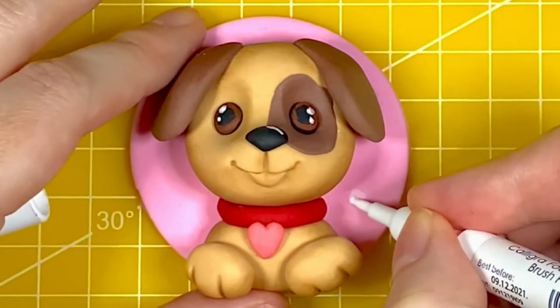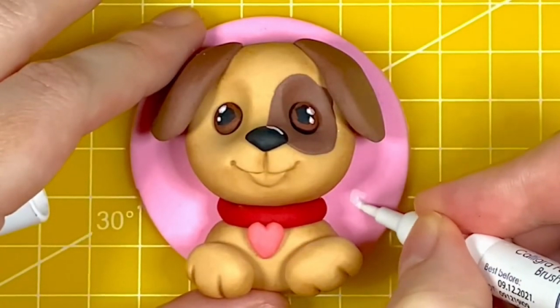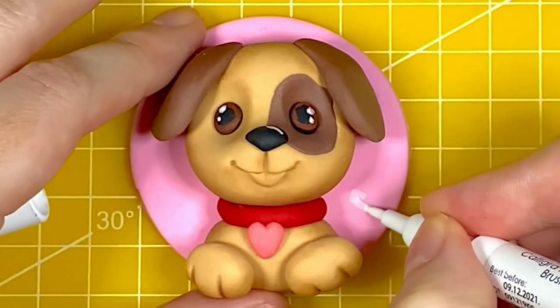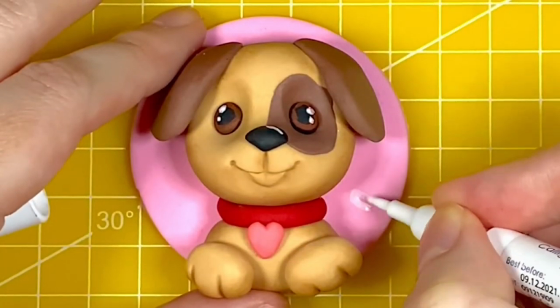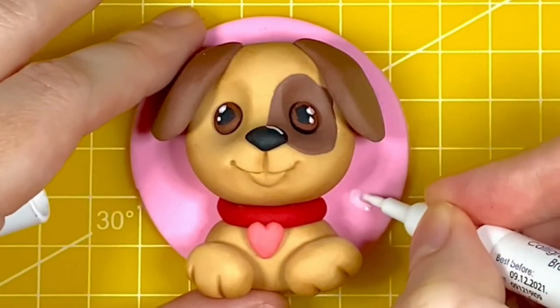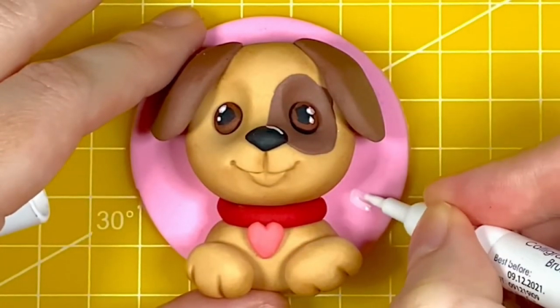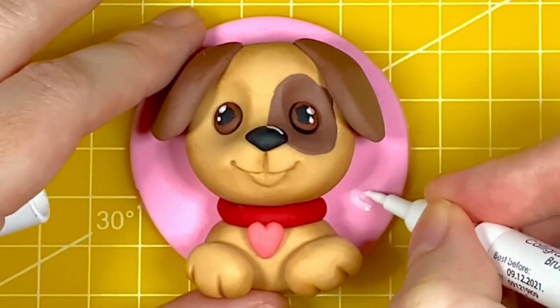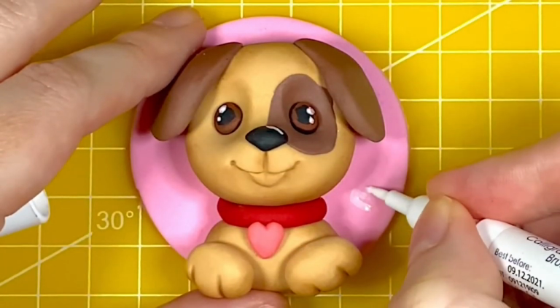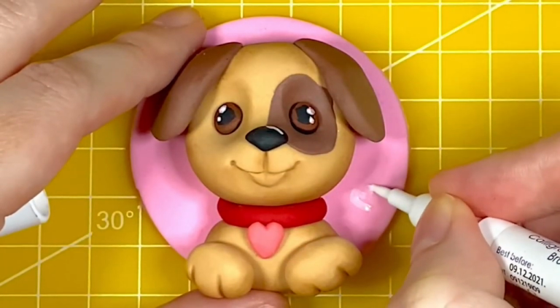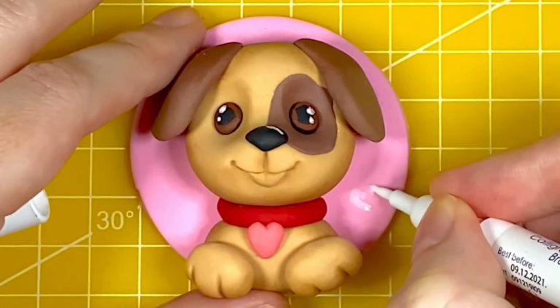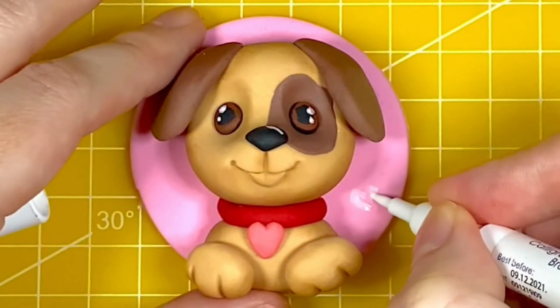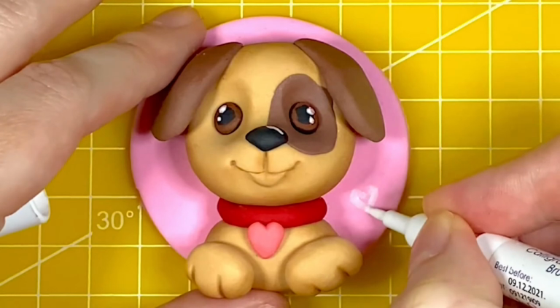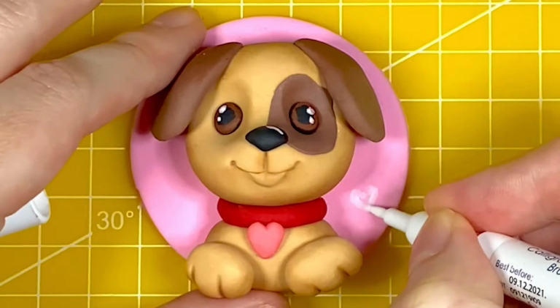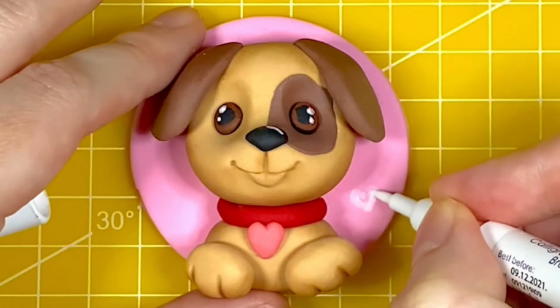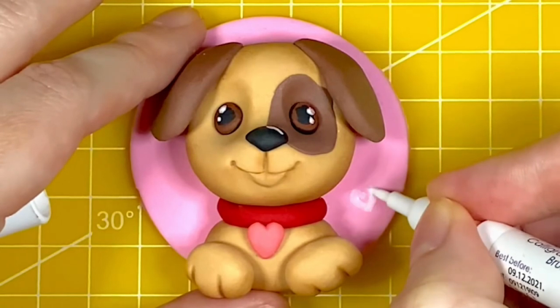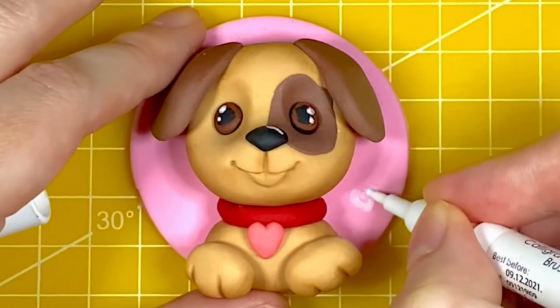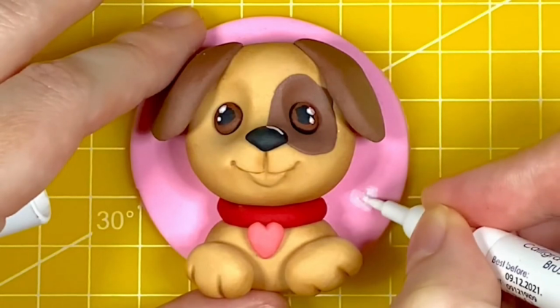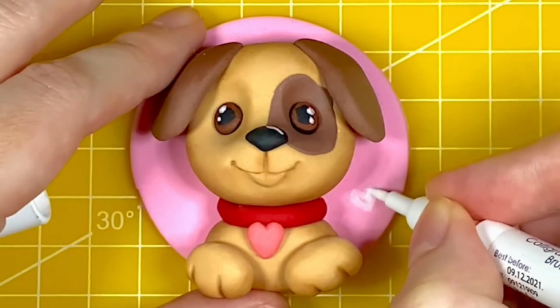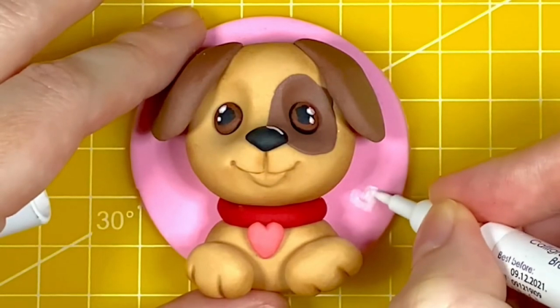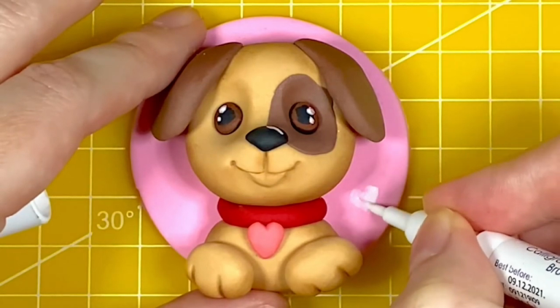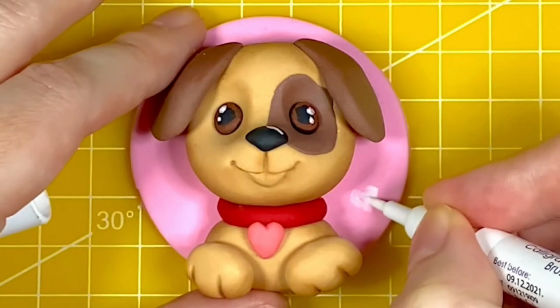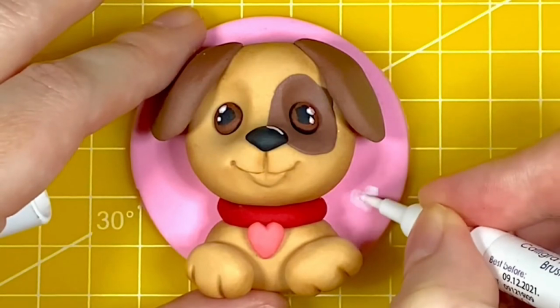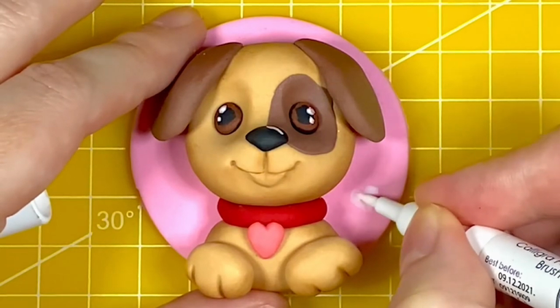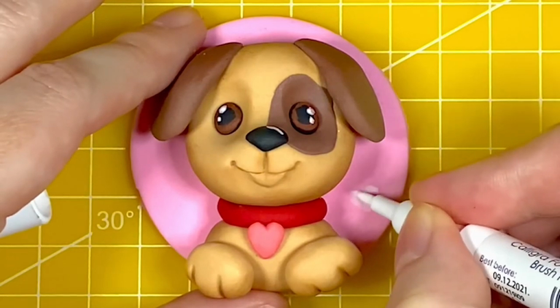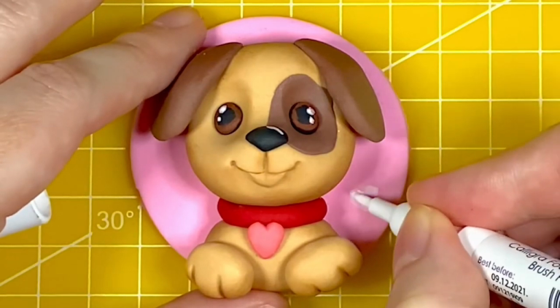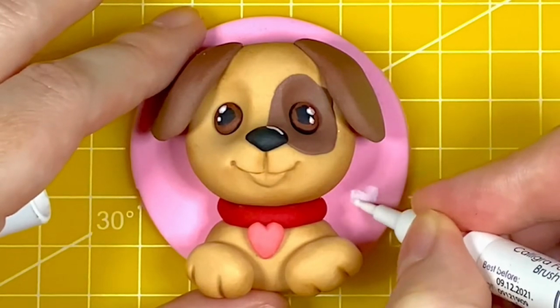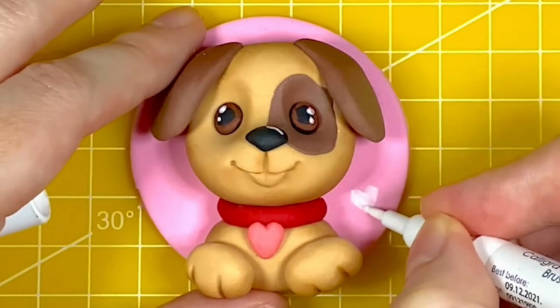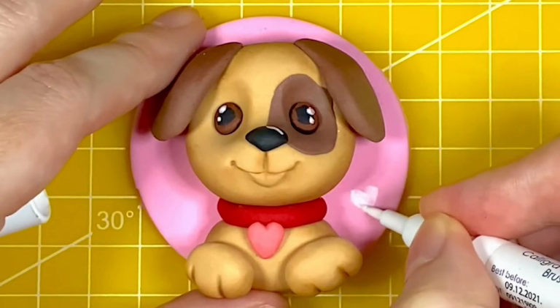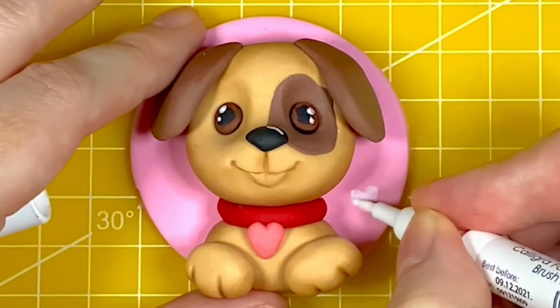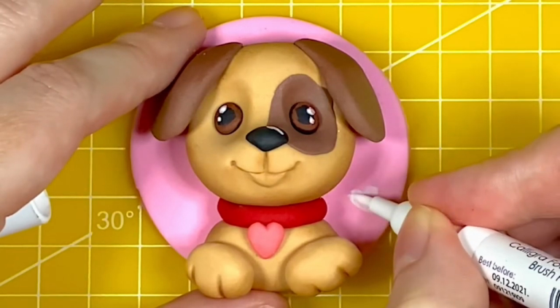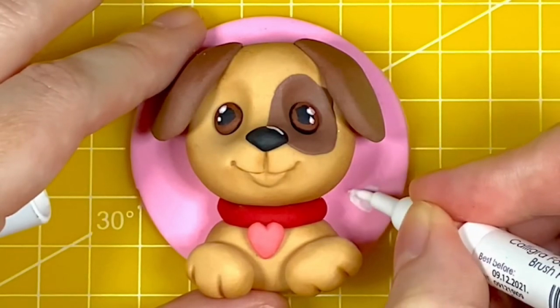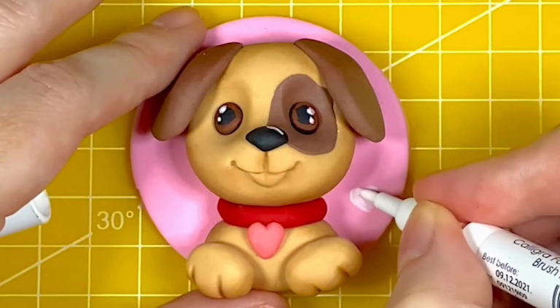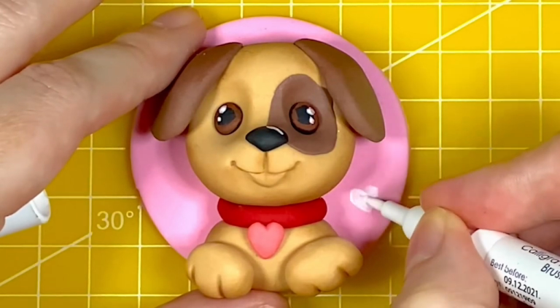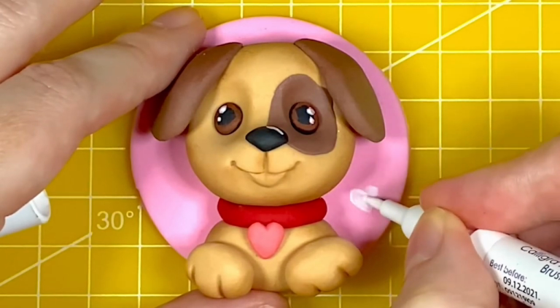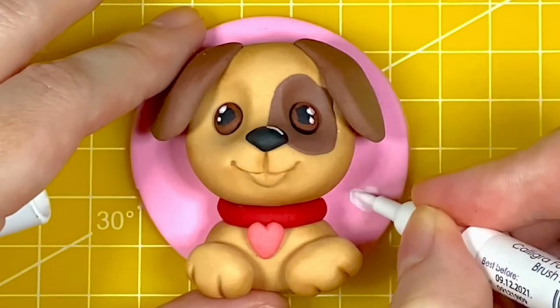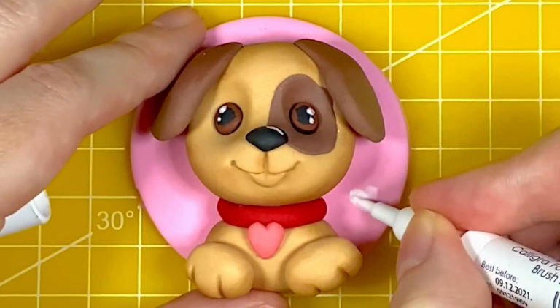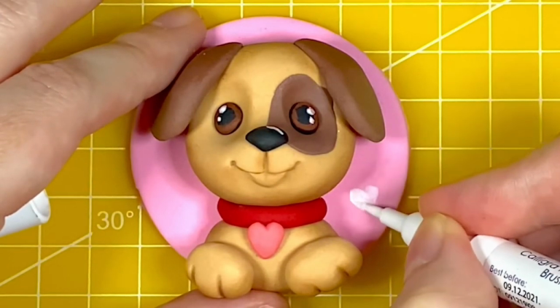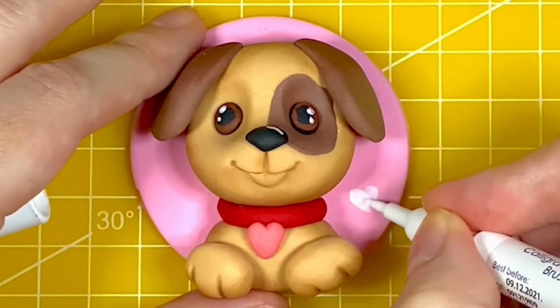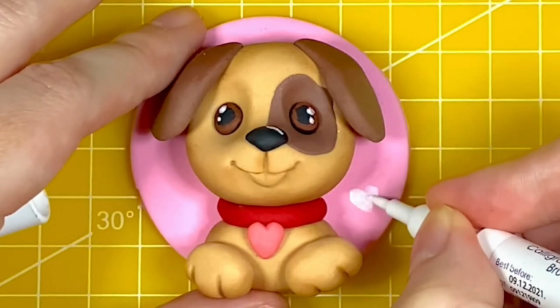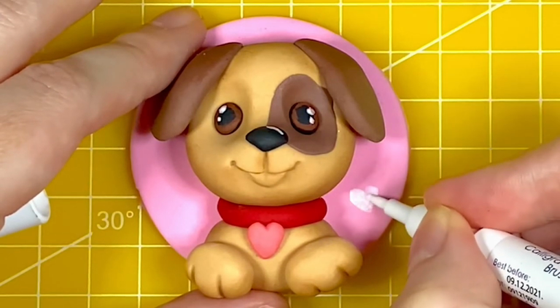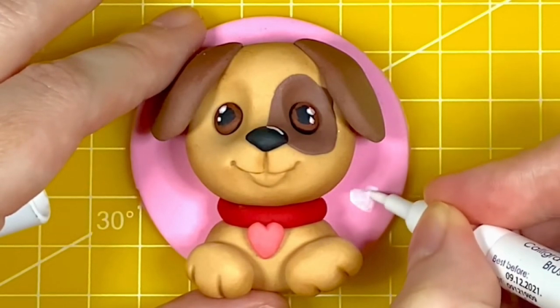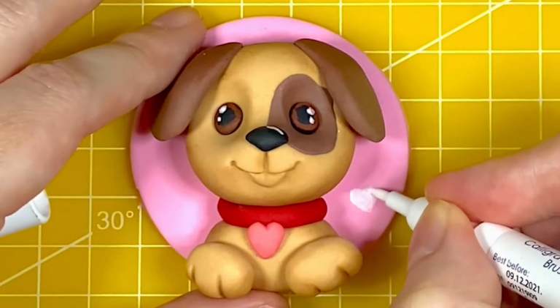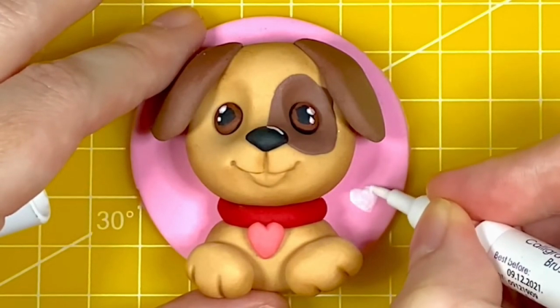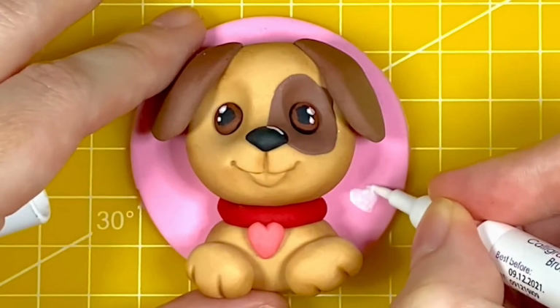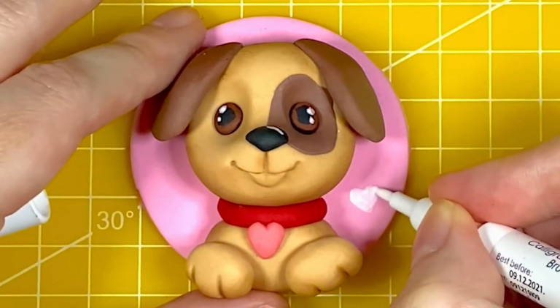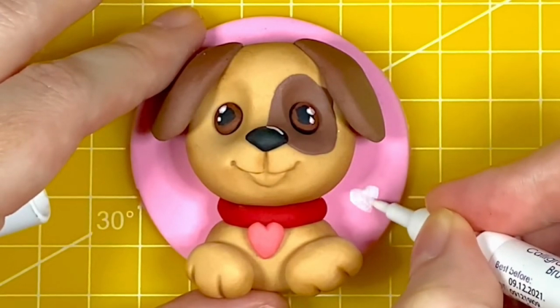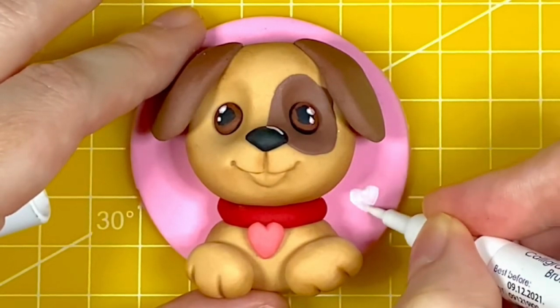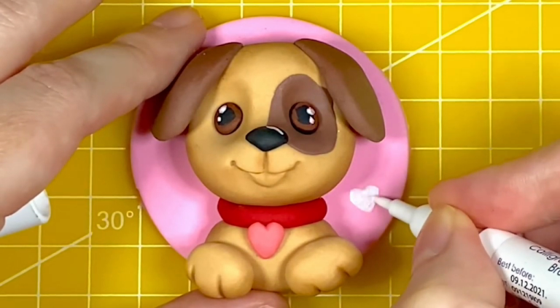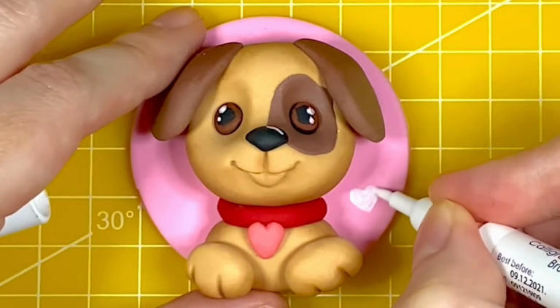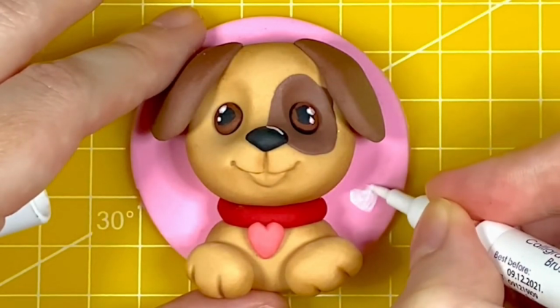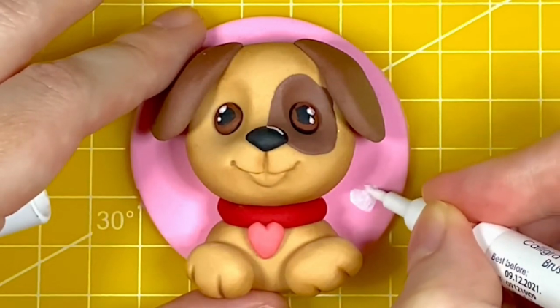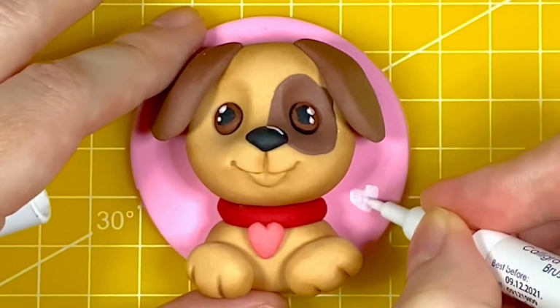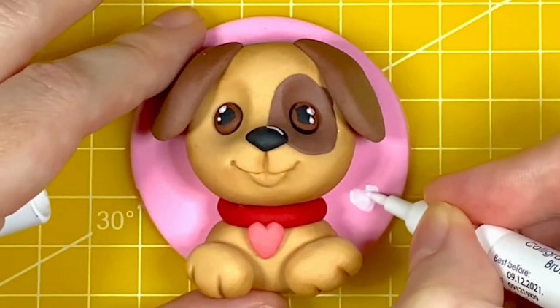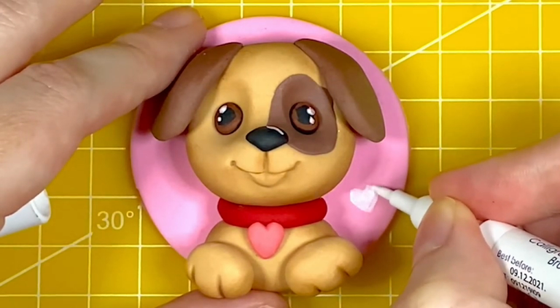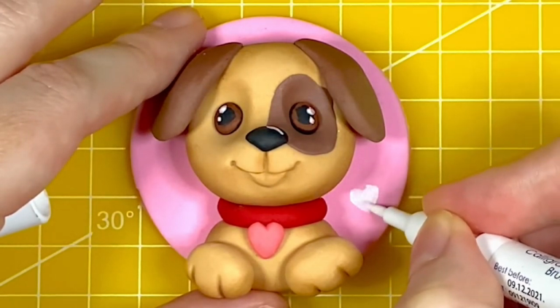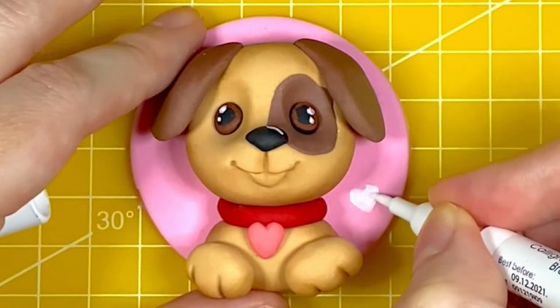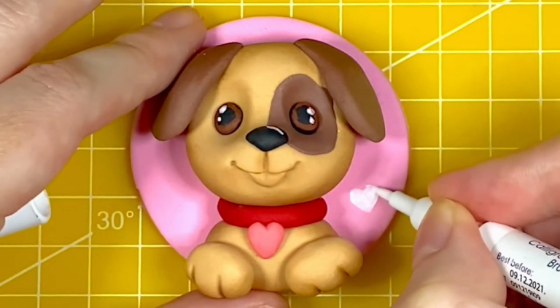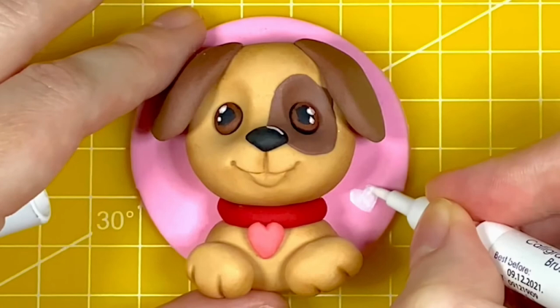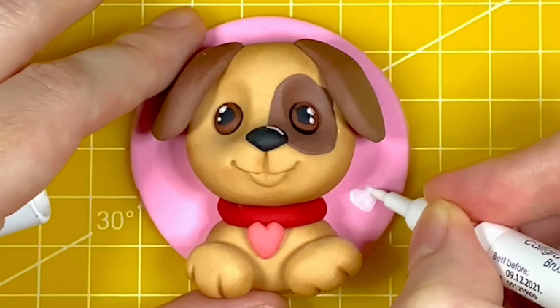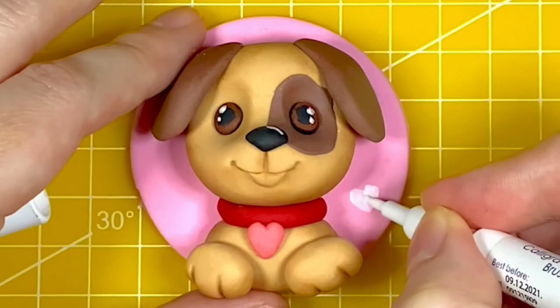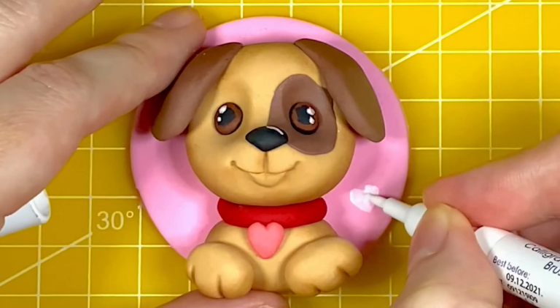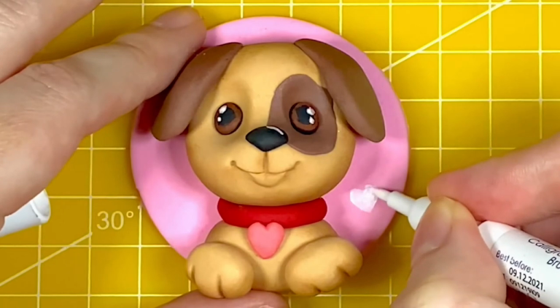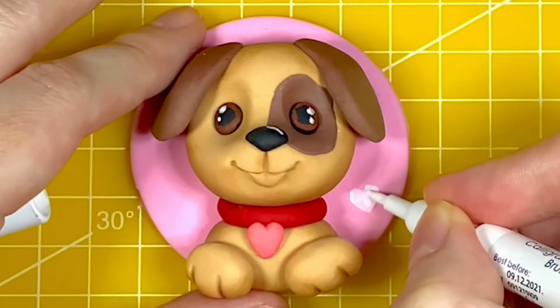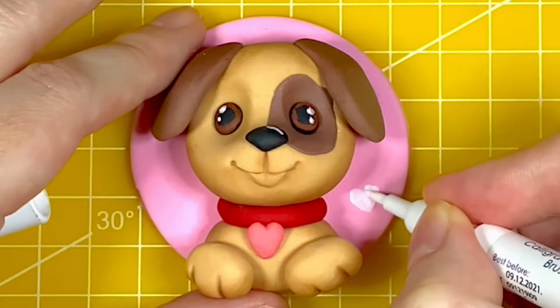And that's our first cute puppy done. I'm just using the Fractal Colours pen in white to draw hearts and dots on the pink circle behind him.